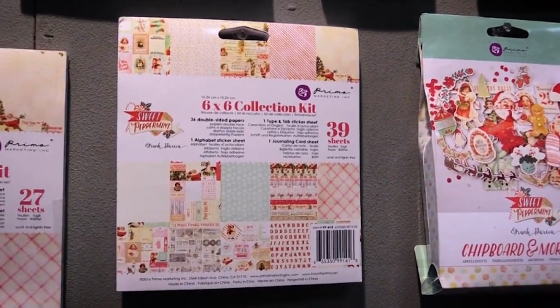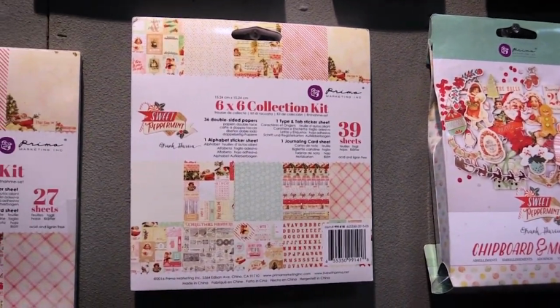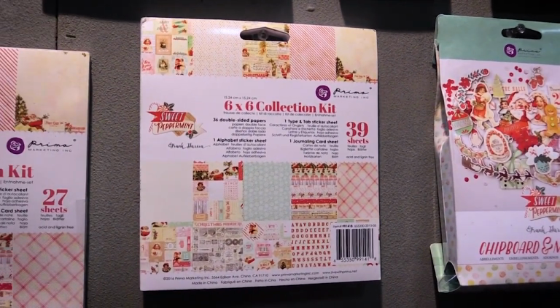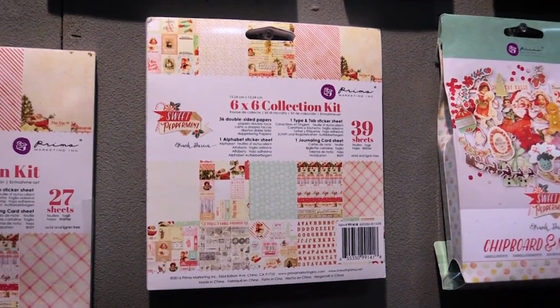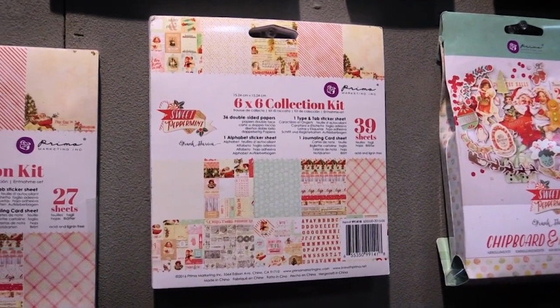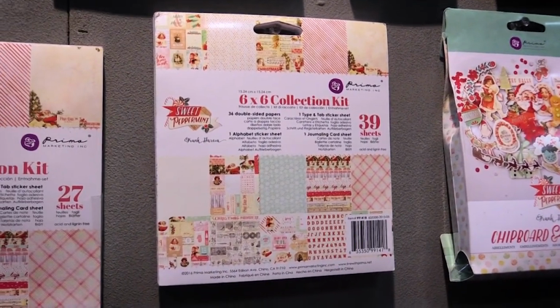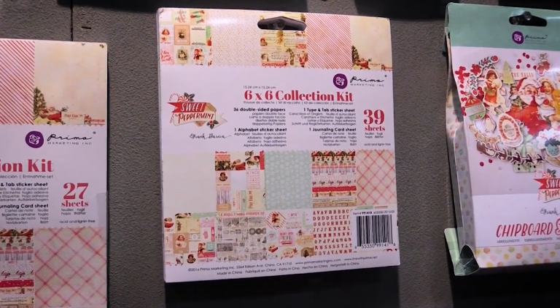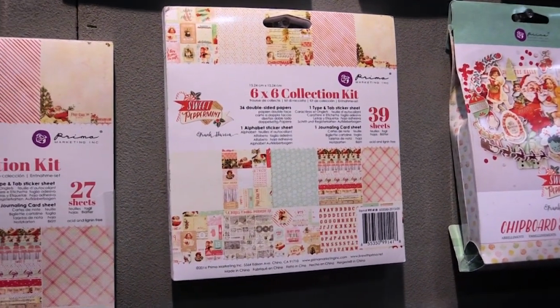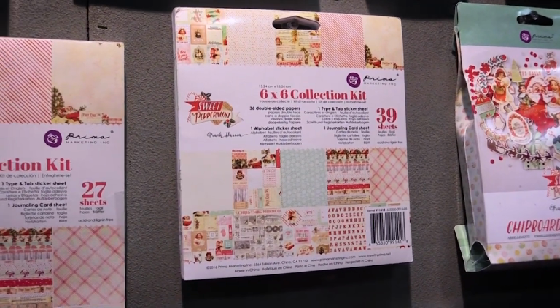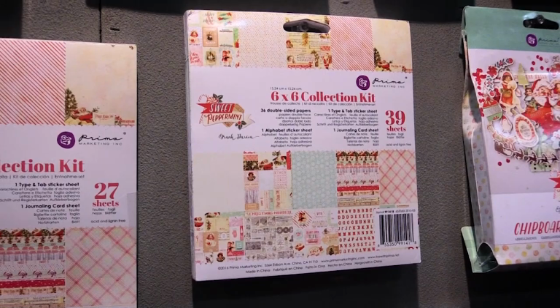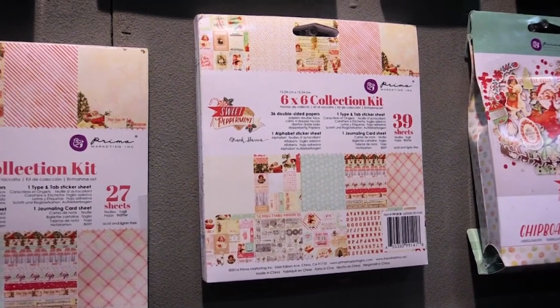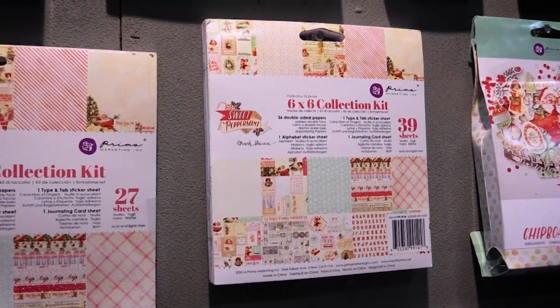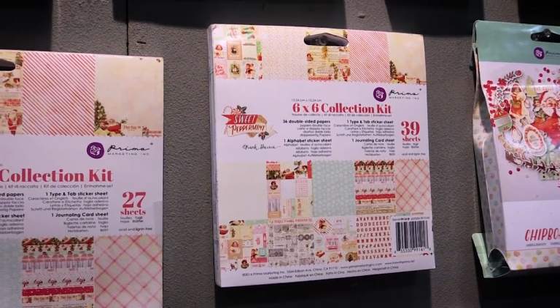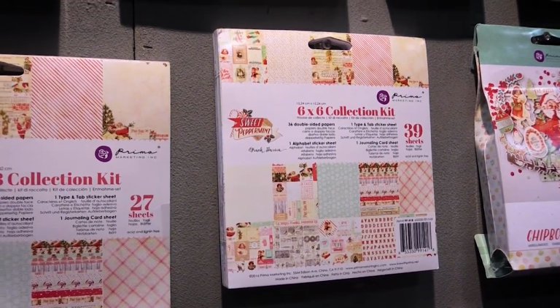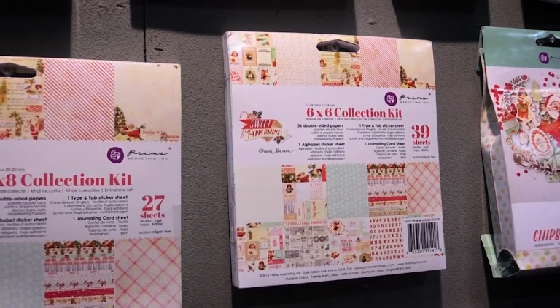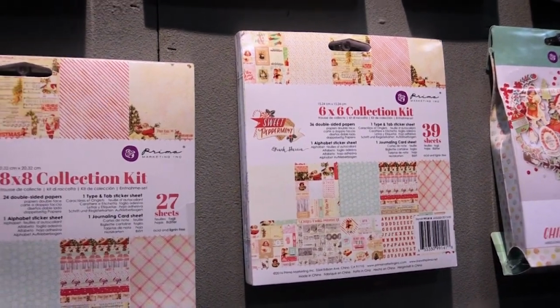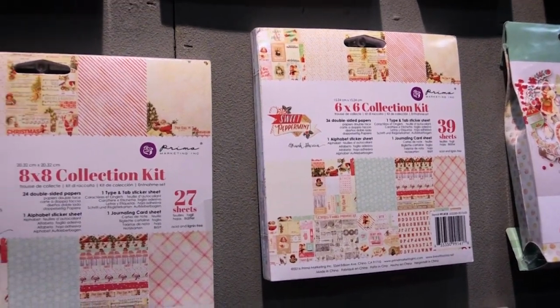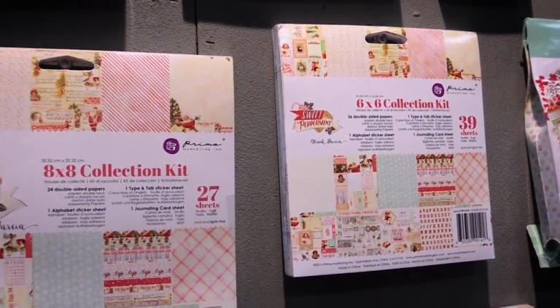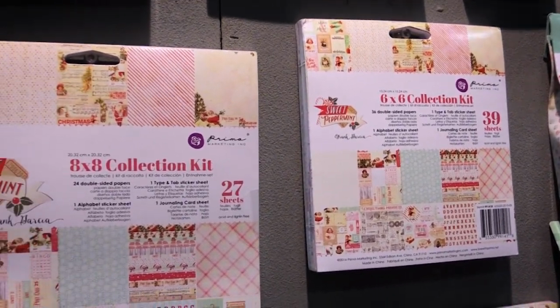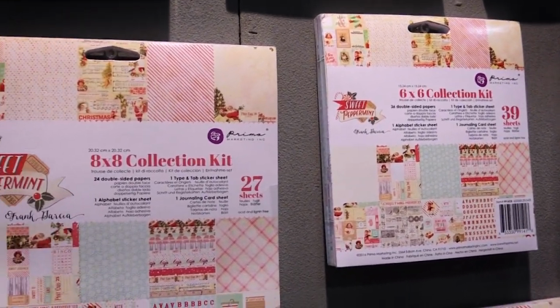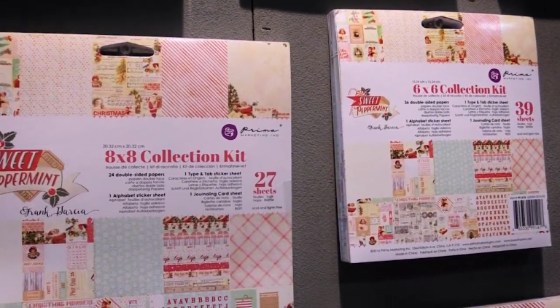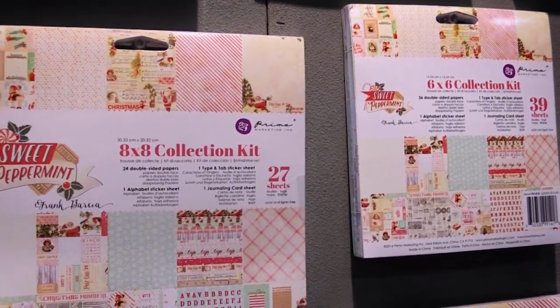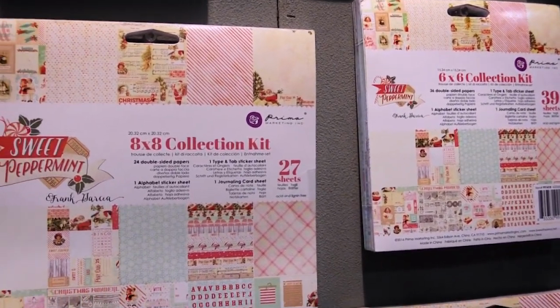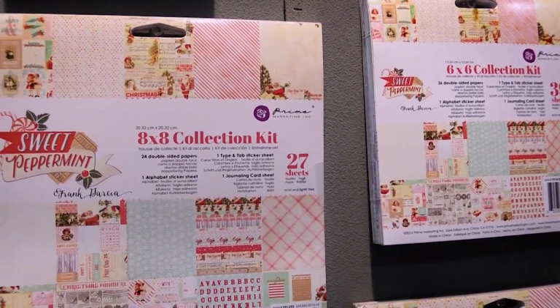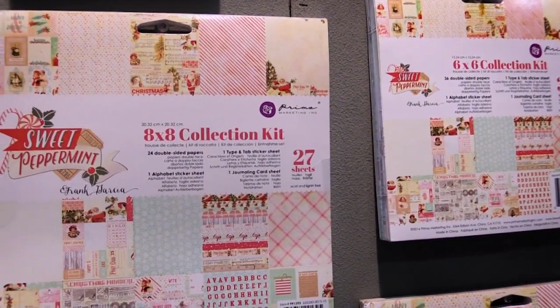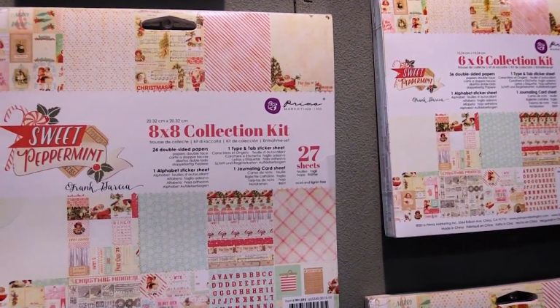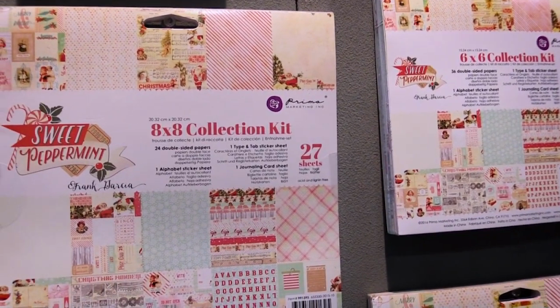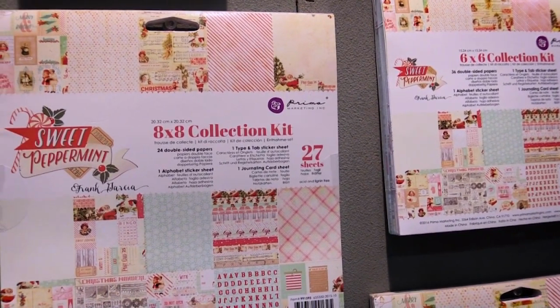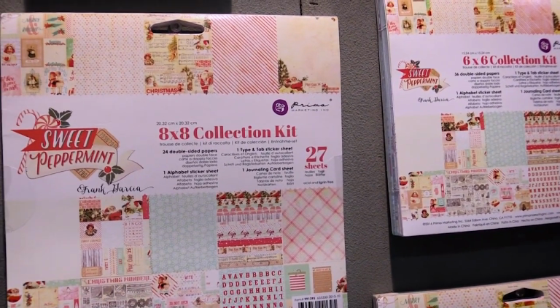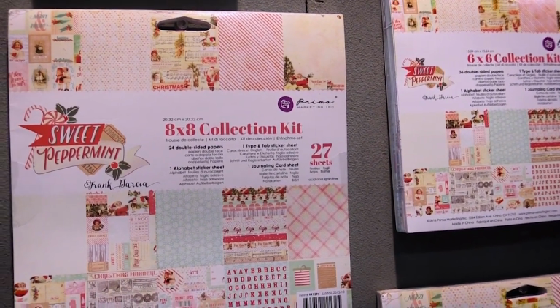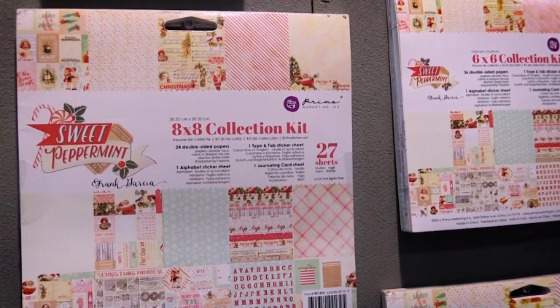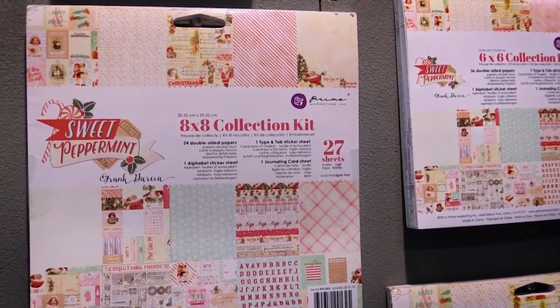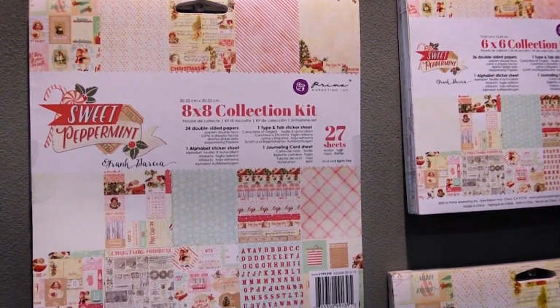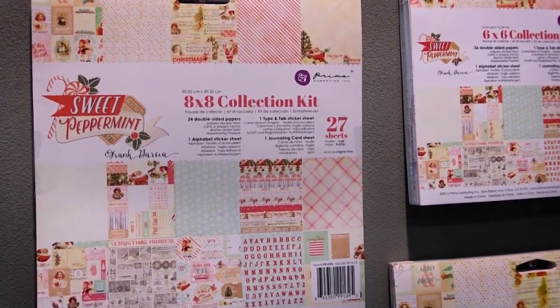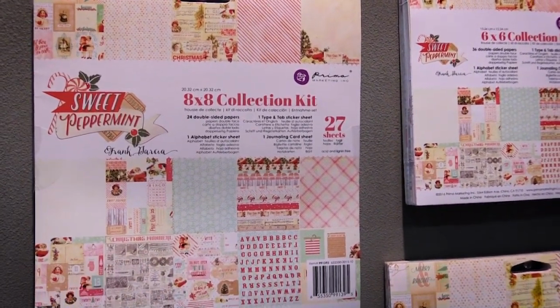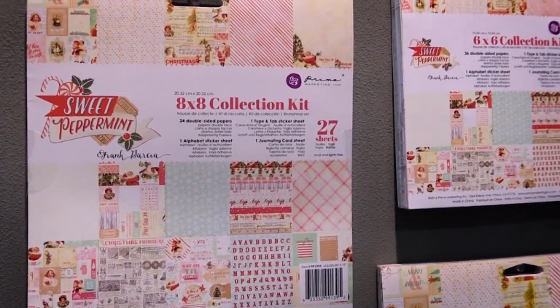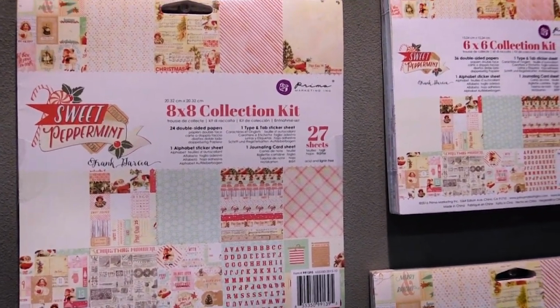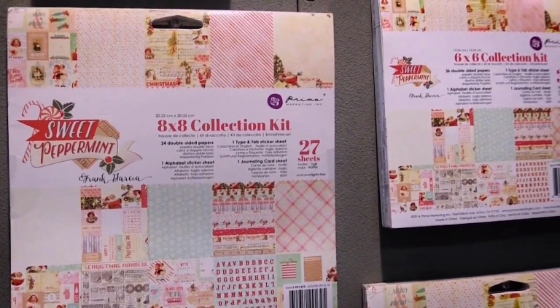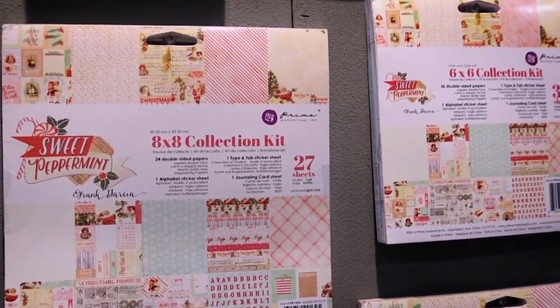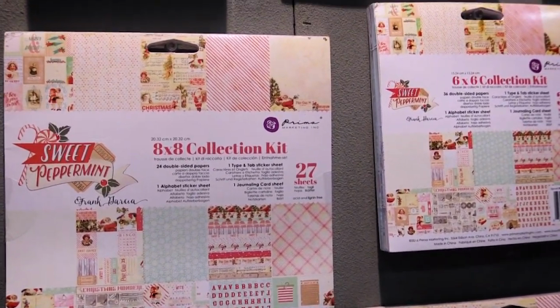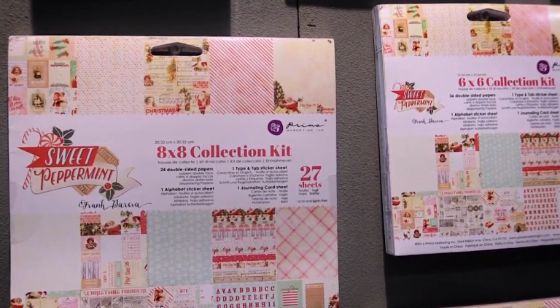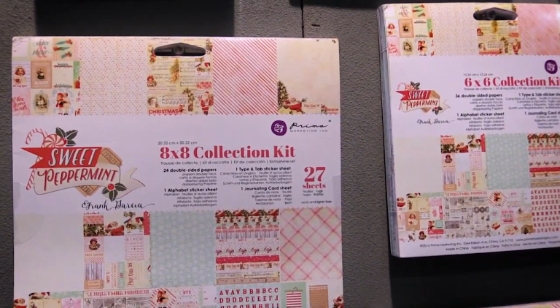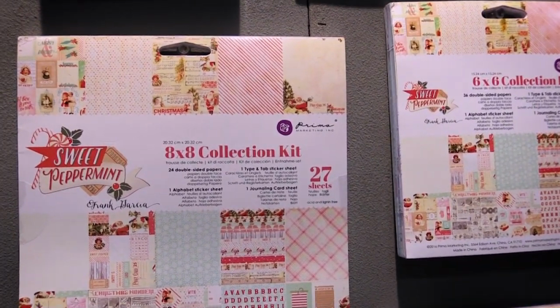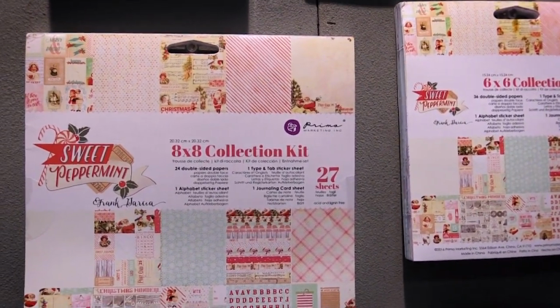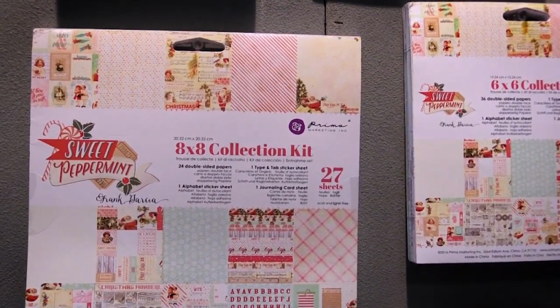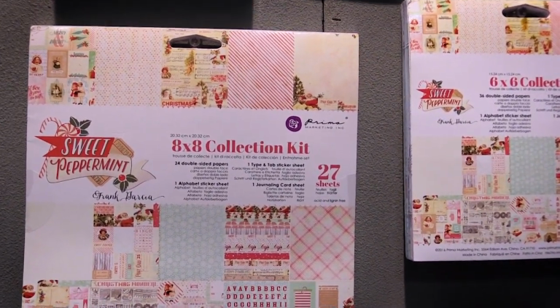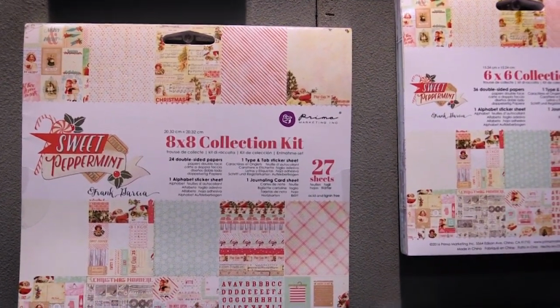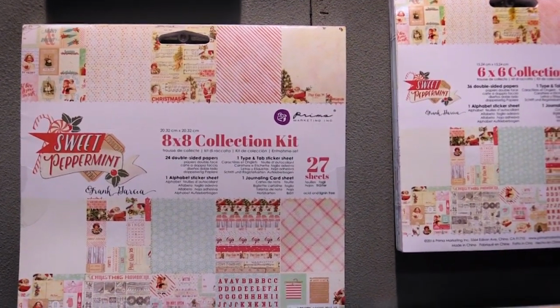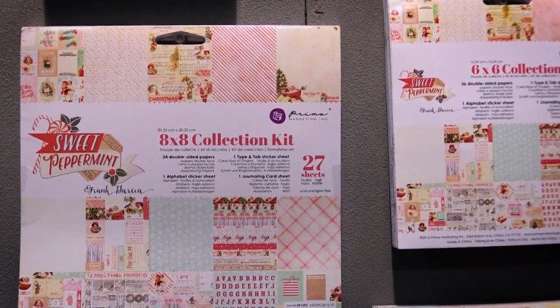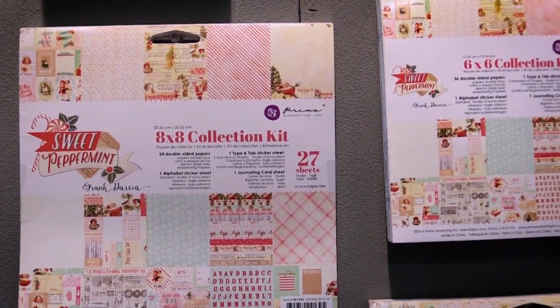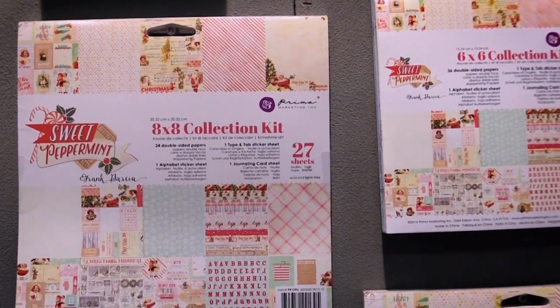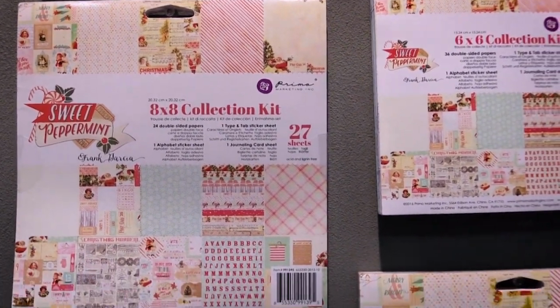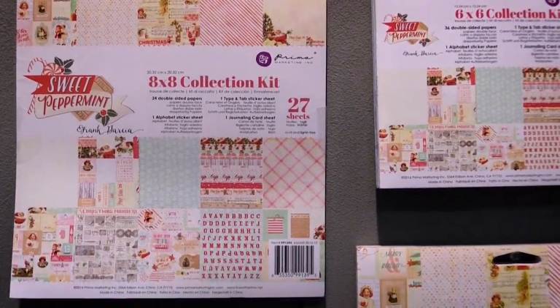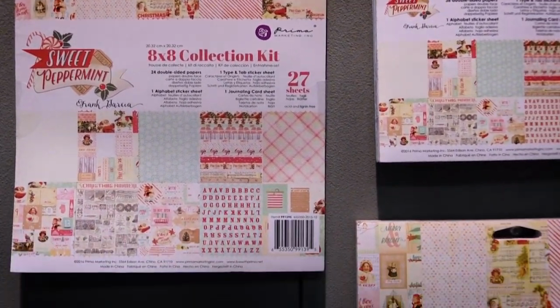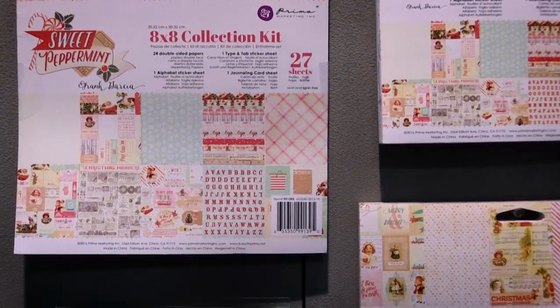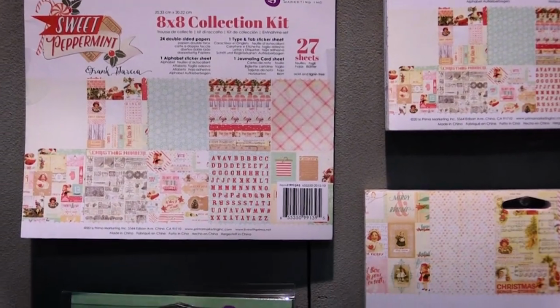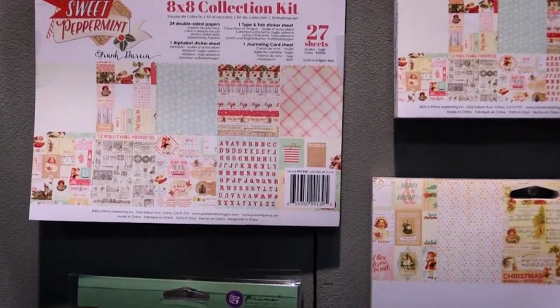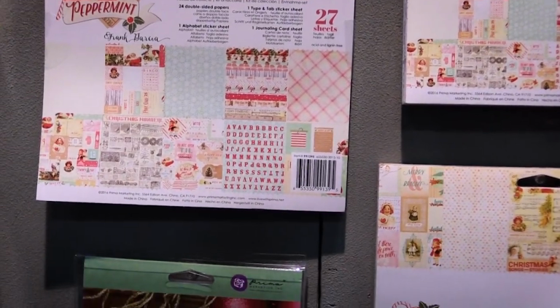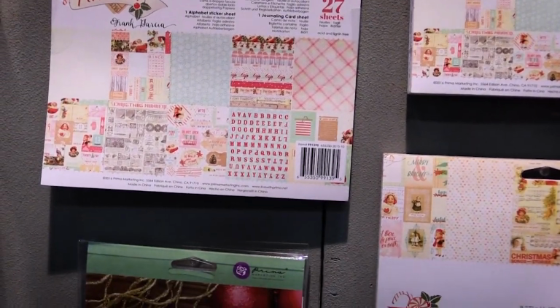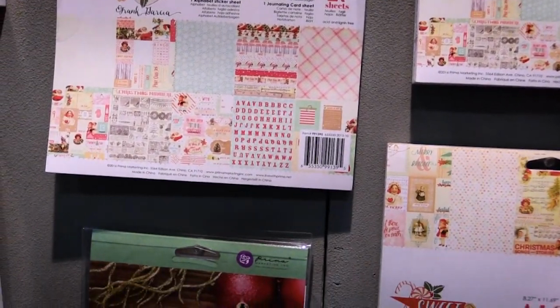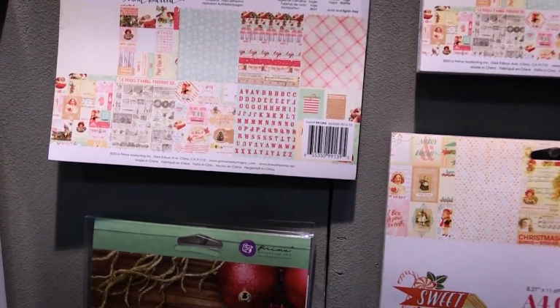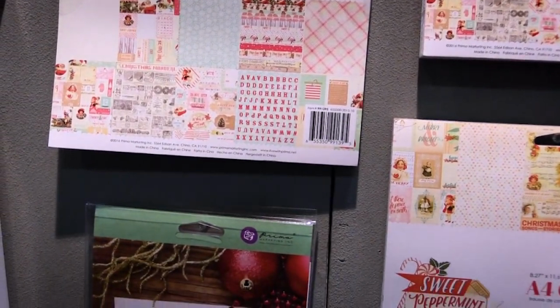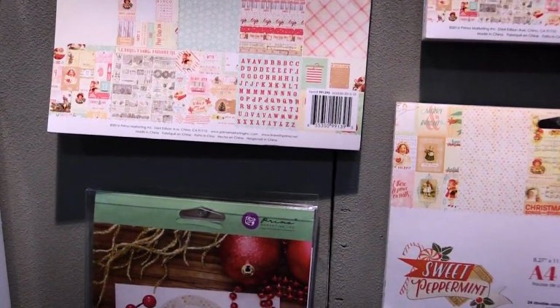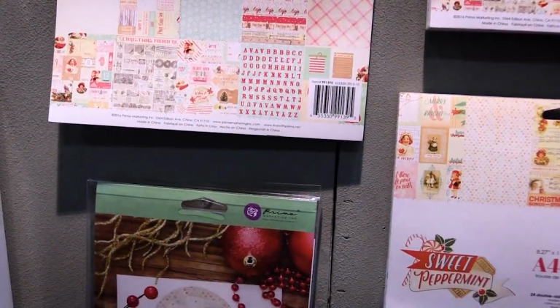We have a 6x6 and 8x8 collection packs. Of course we added stickers and alphabet stickers in the back of the pads.